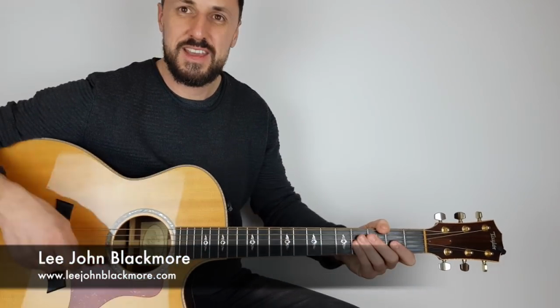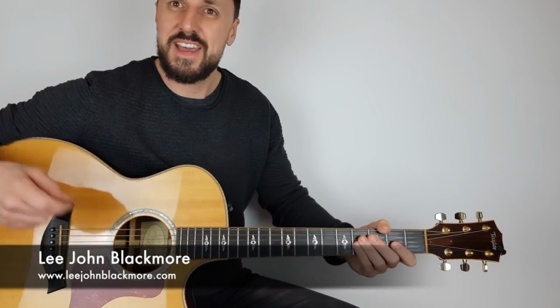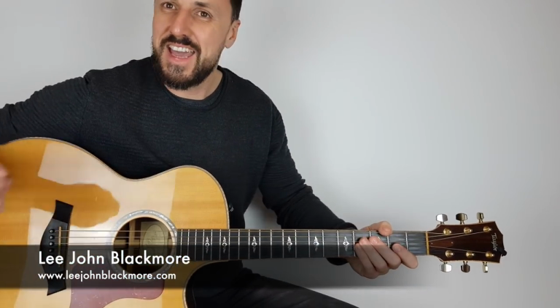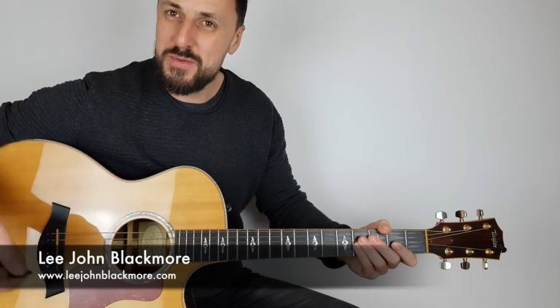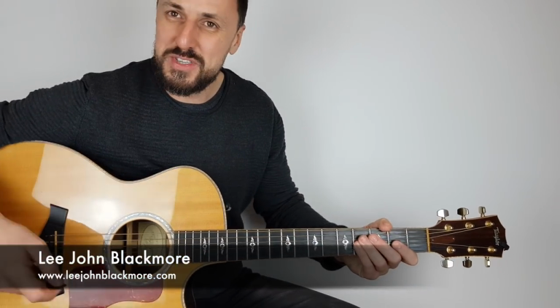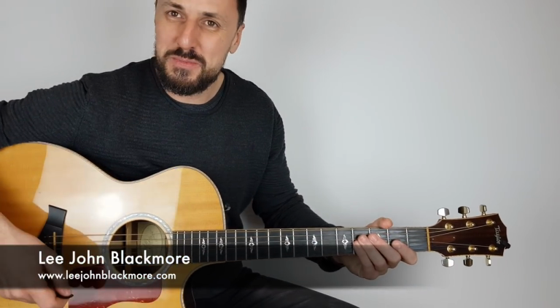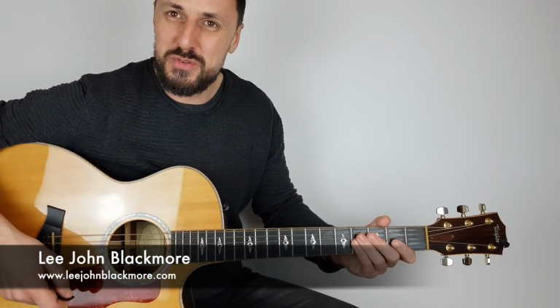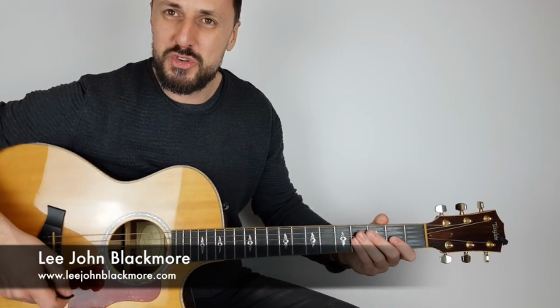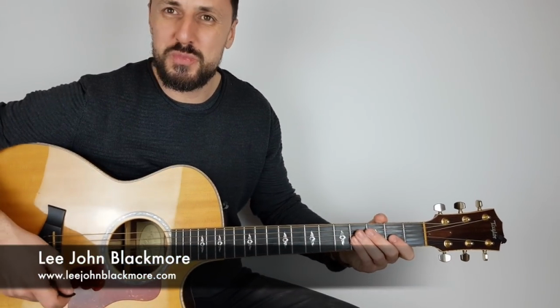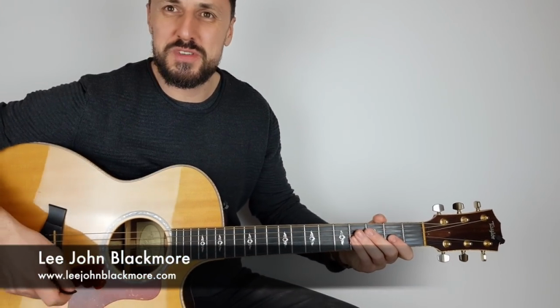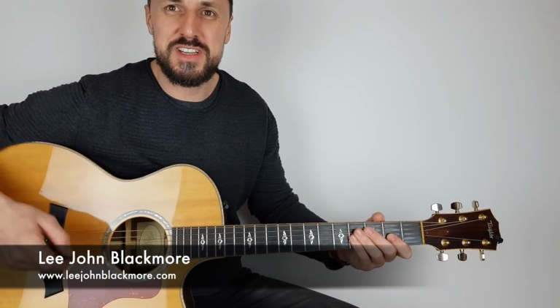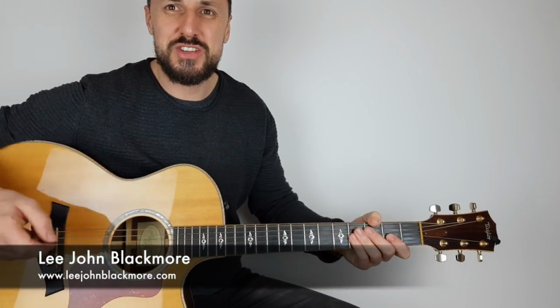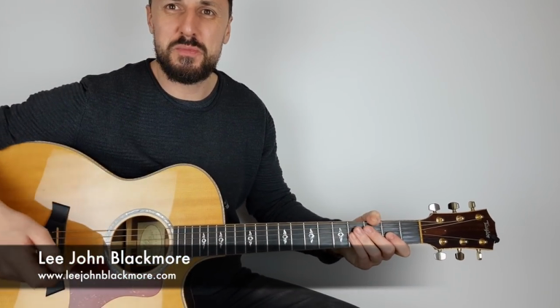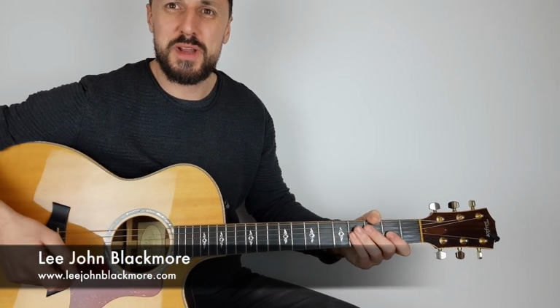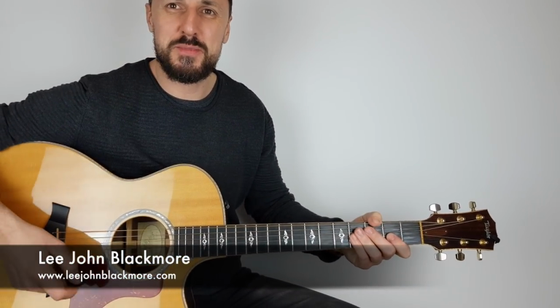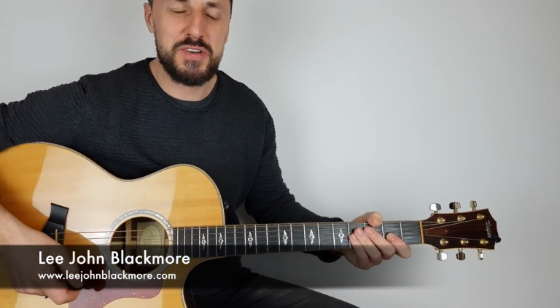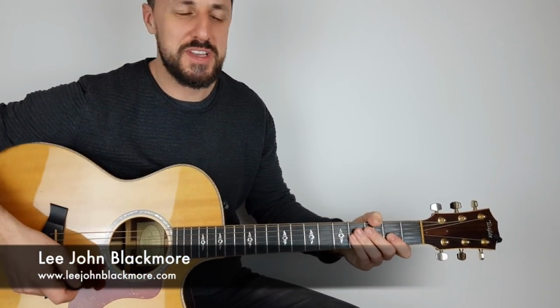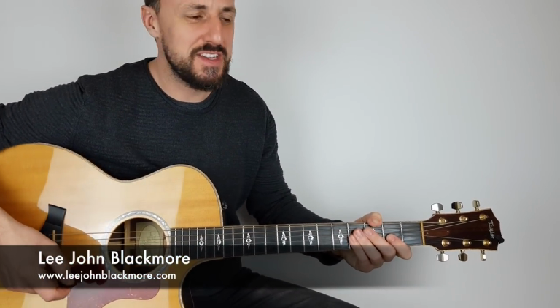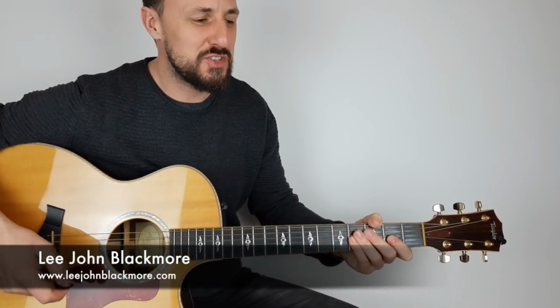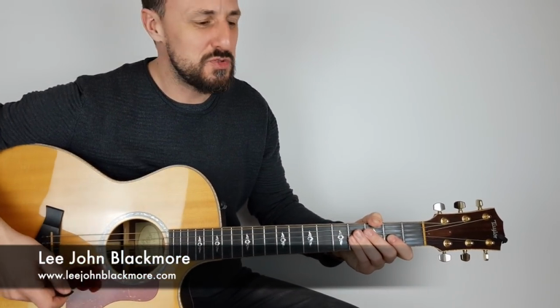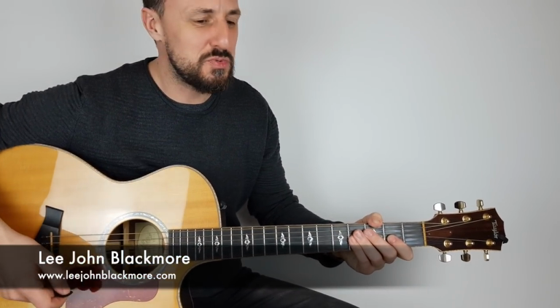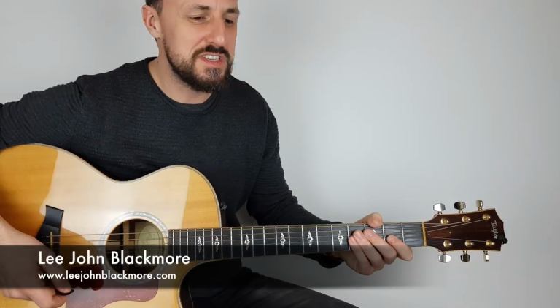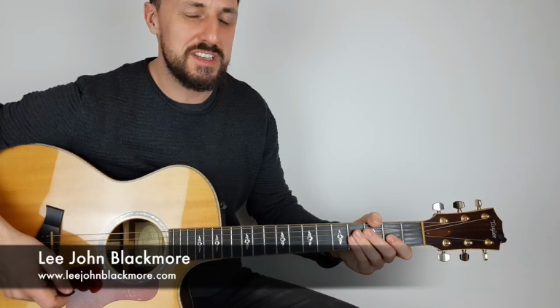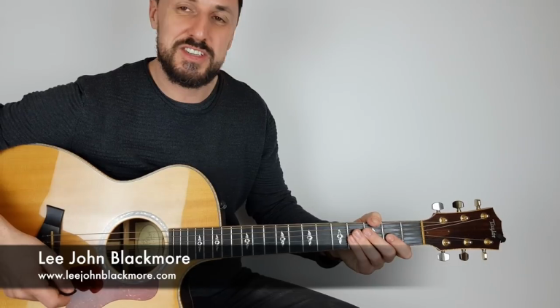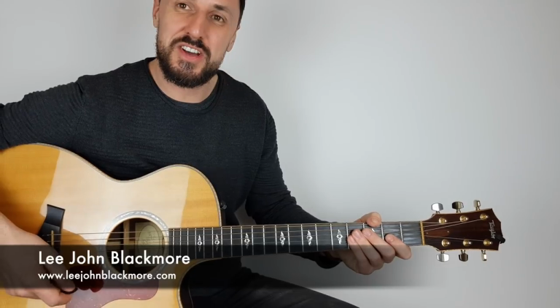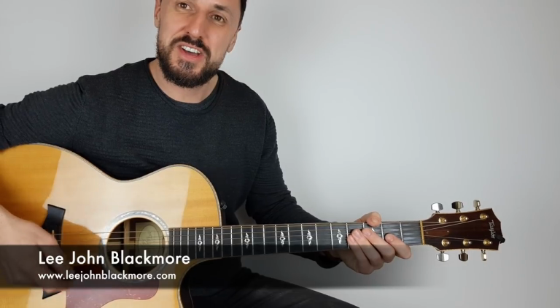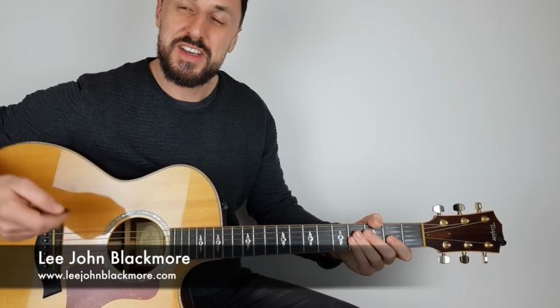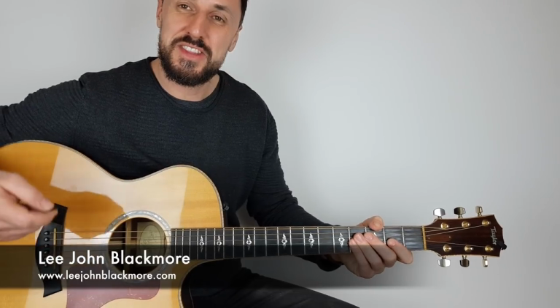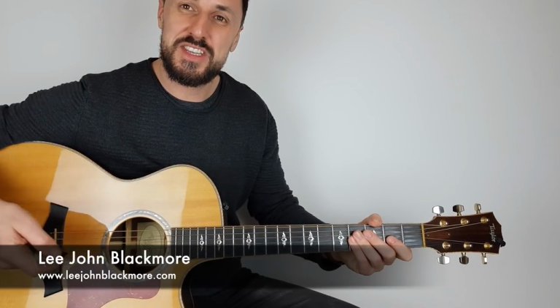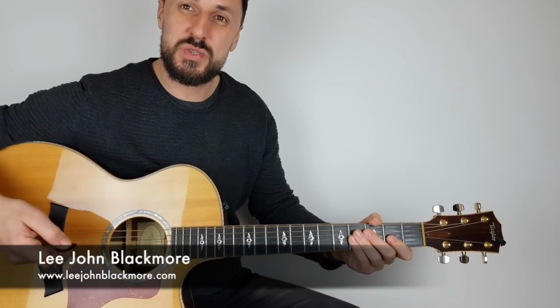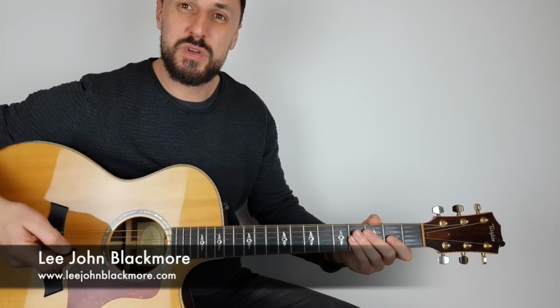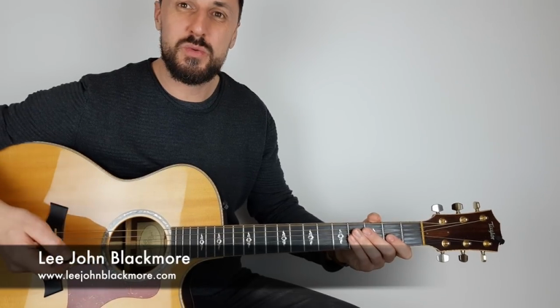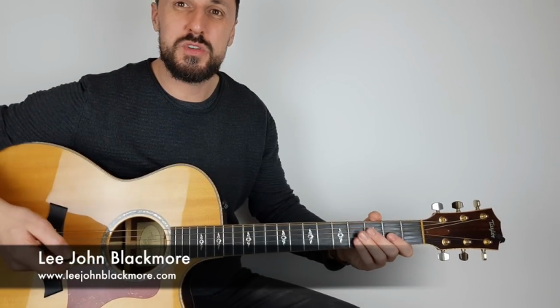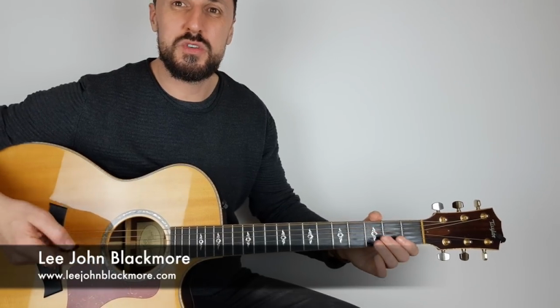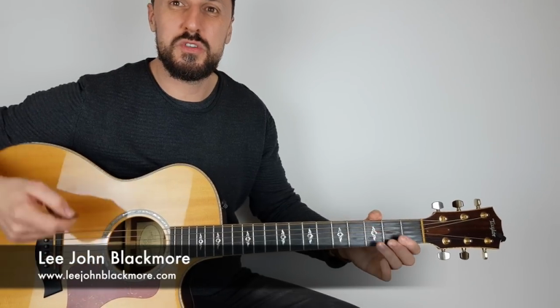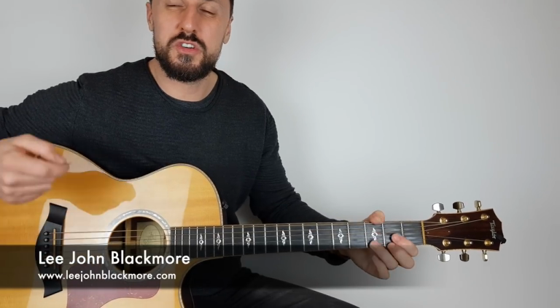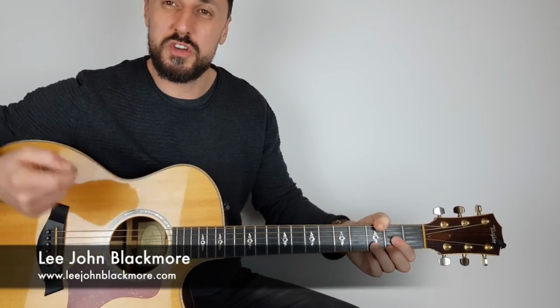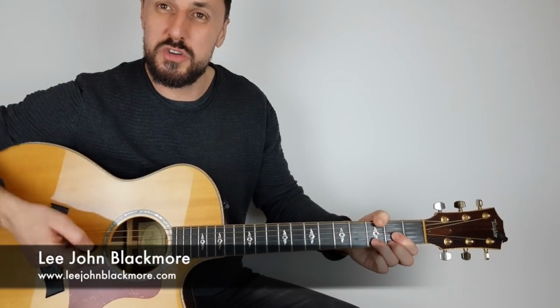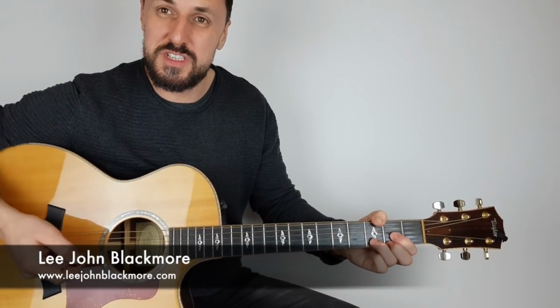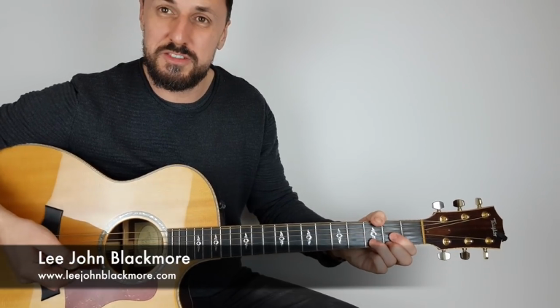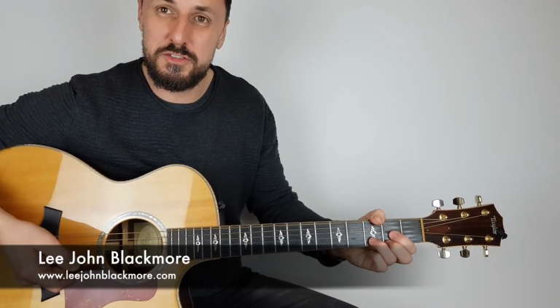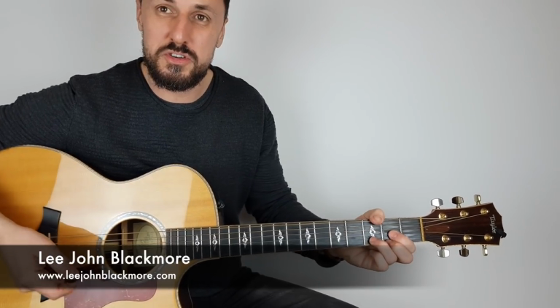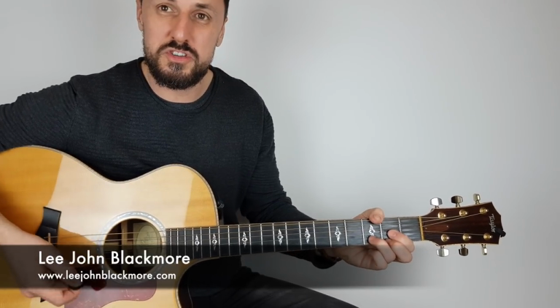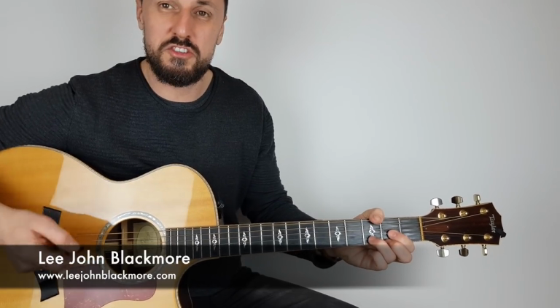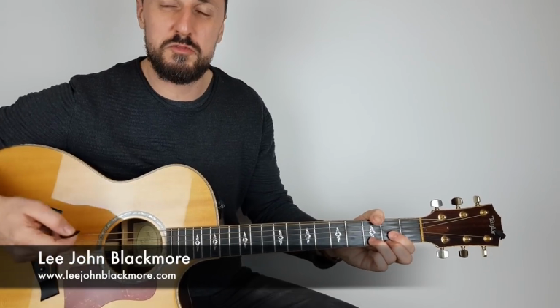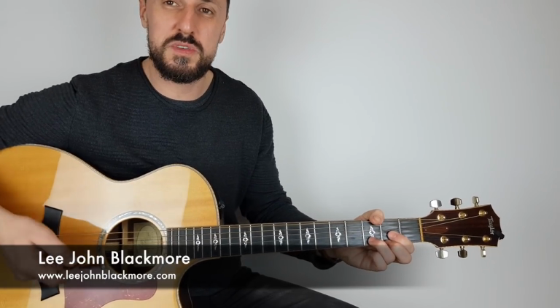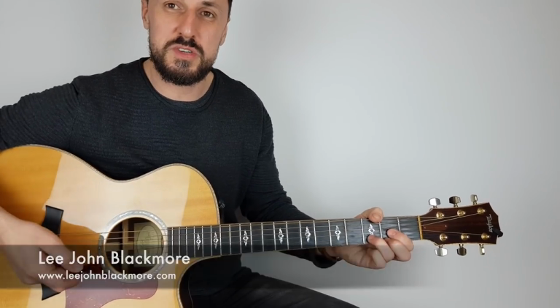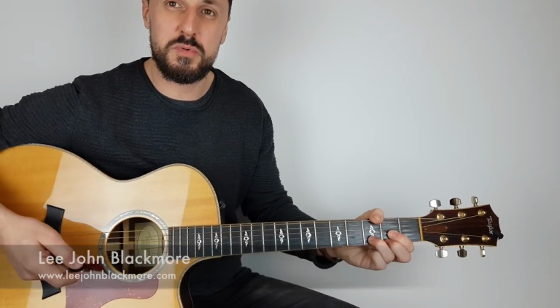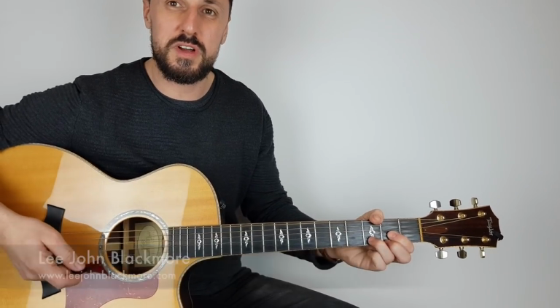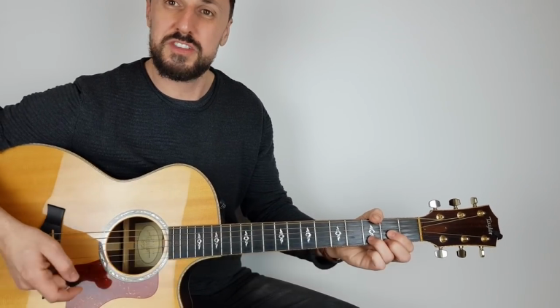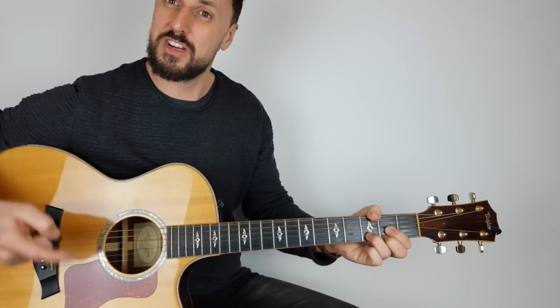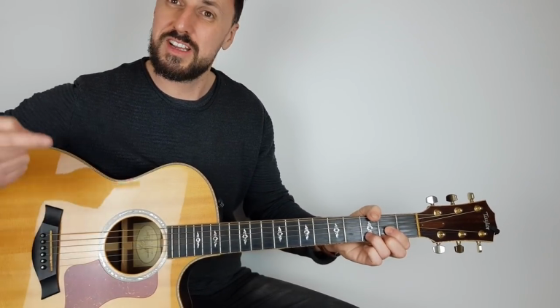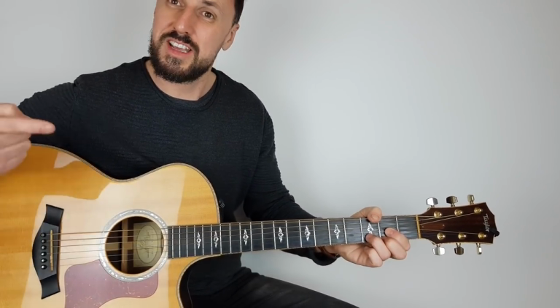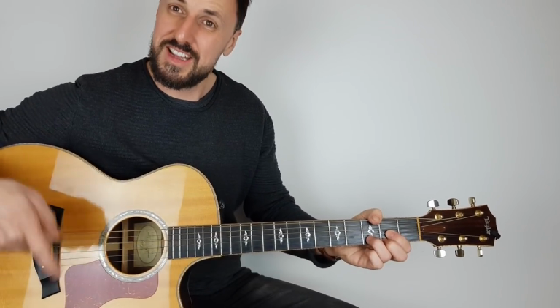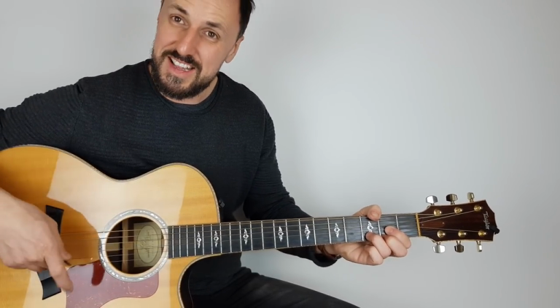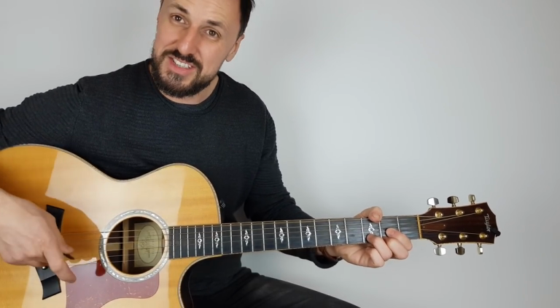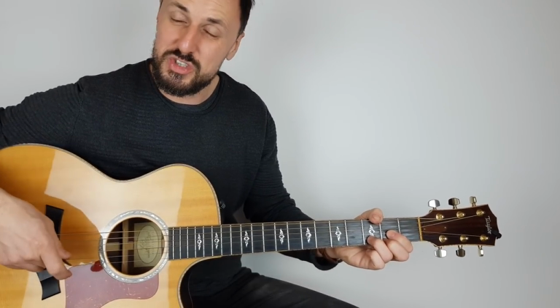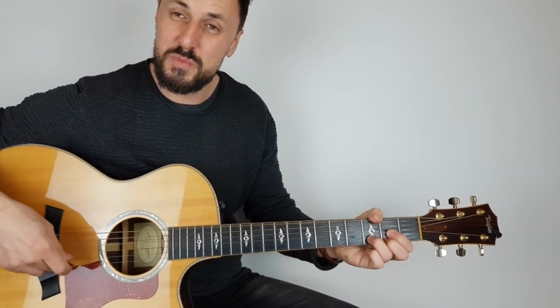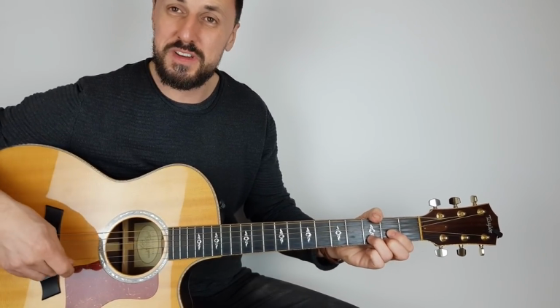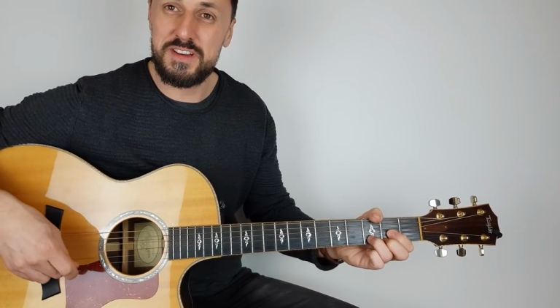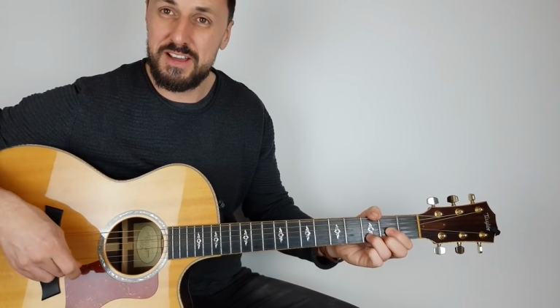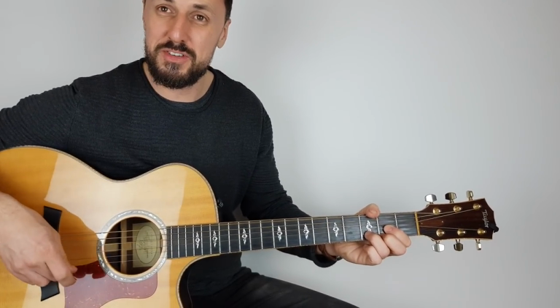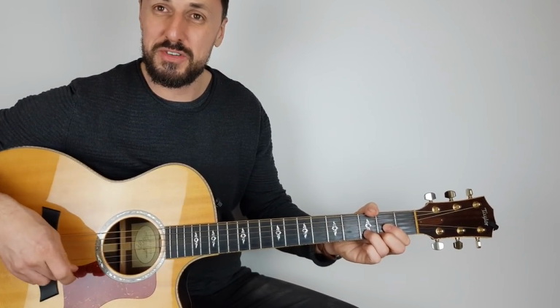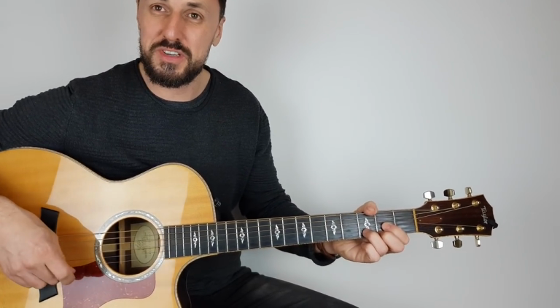Hey what's up YouTubers, Lee-Jean Blackmore here at Super Easy Guitar. This week we're doing an acoustic version of Mr. Brightside, let's zoom in and have a look.